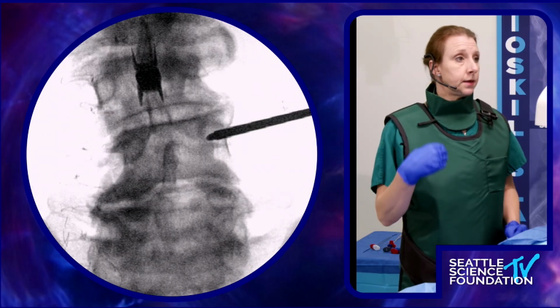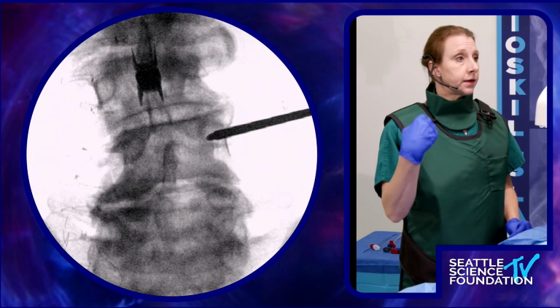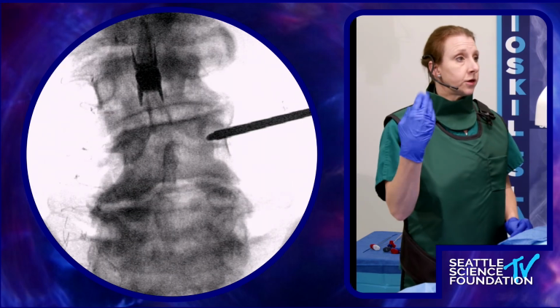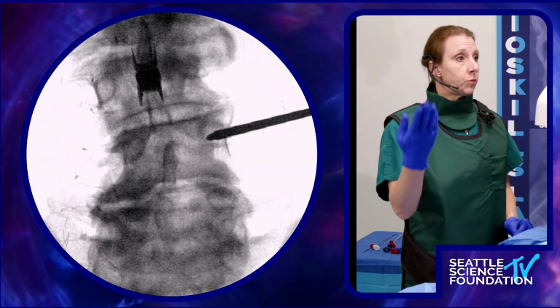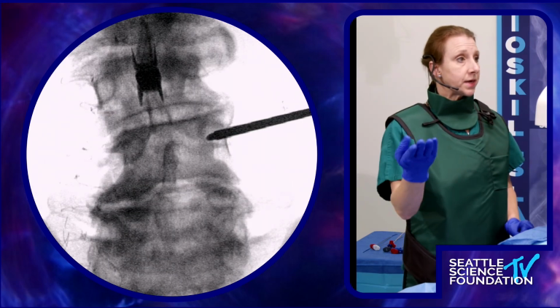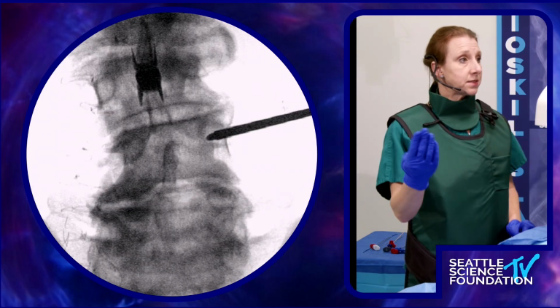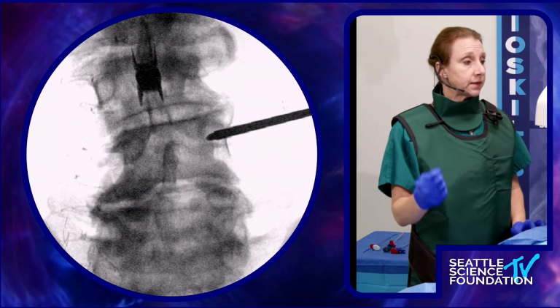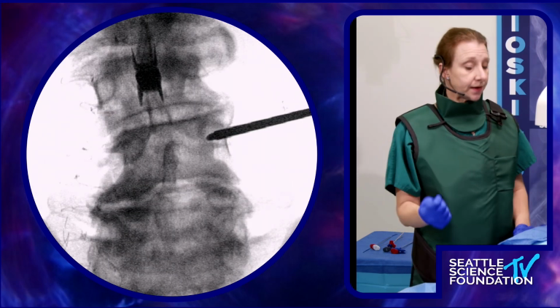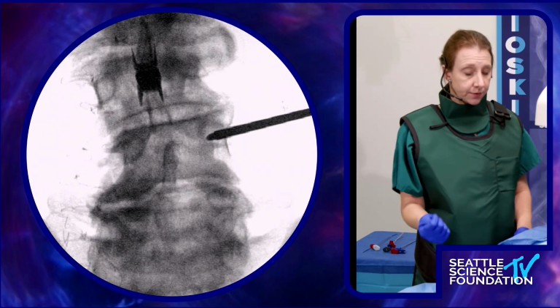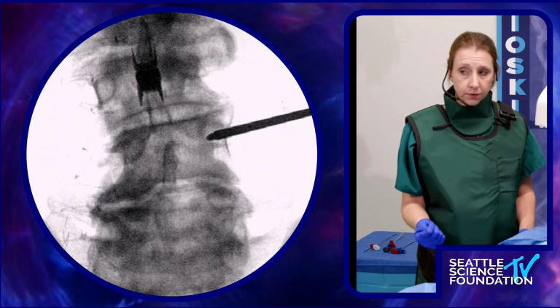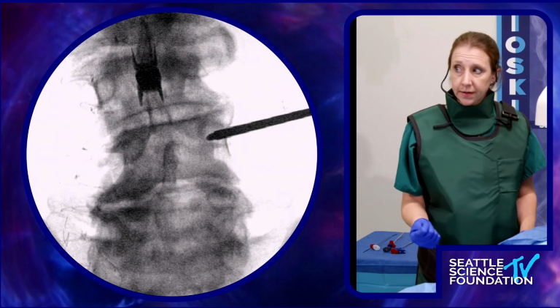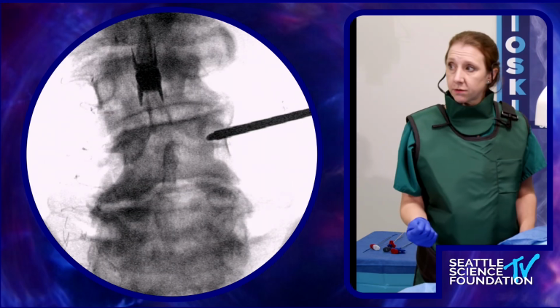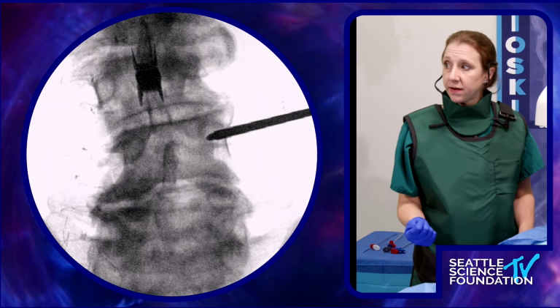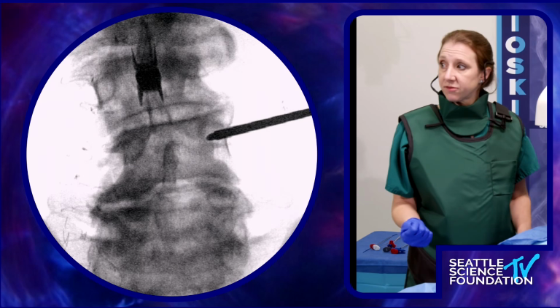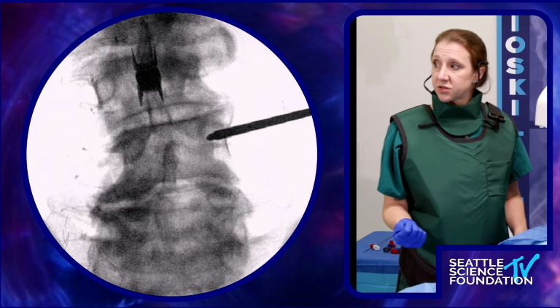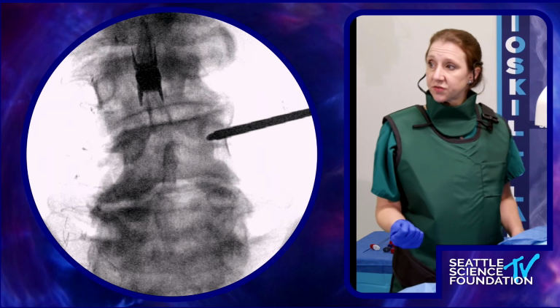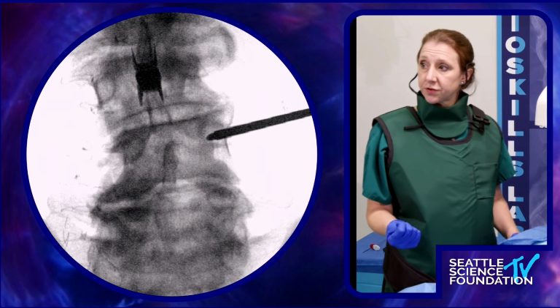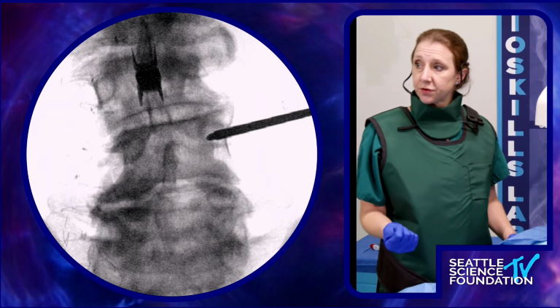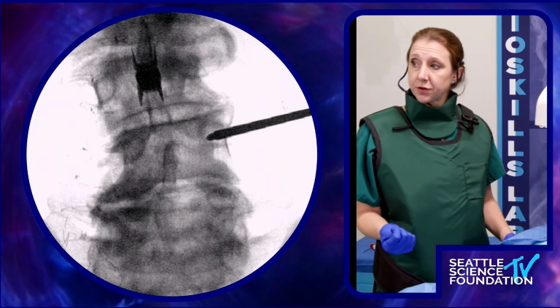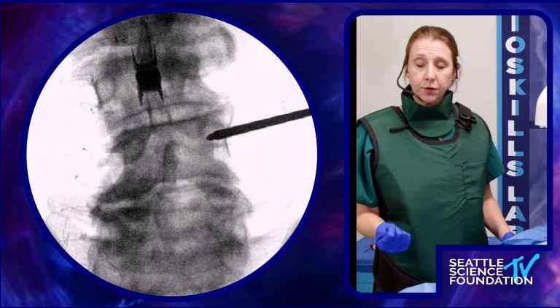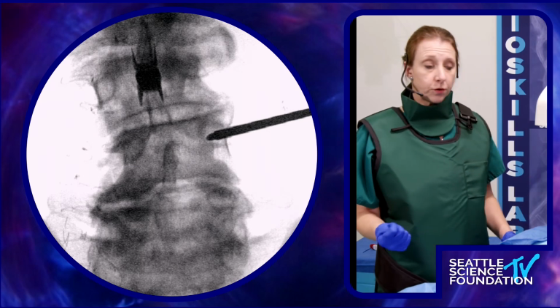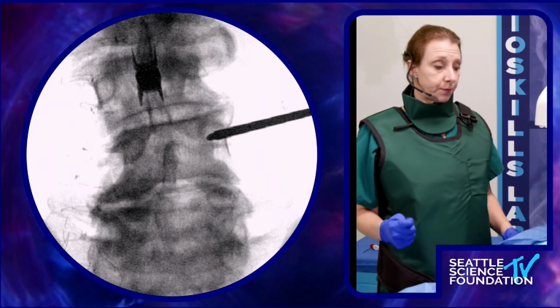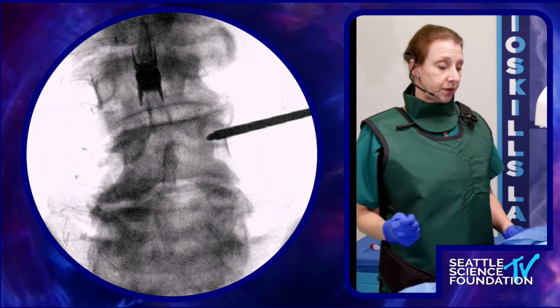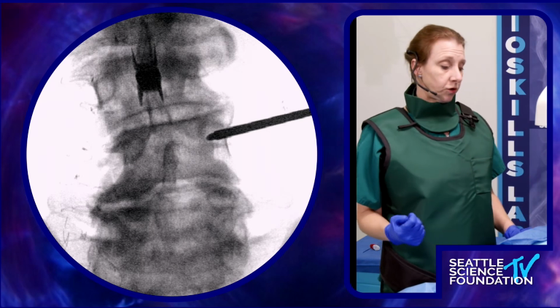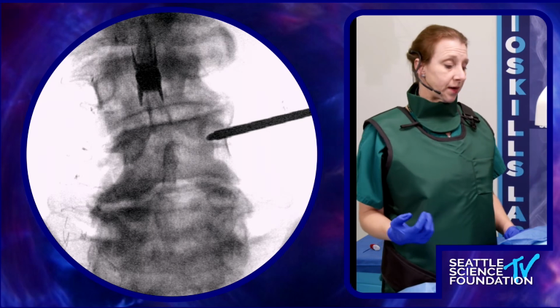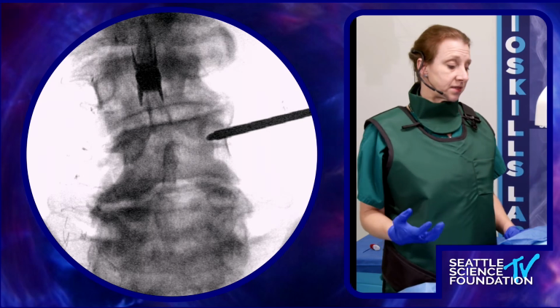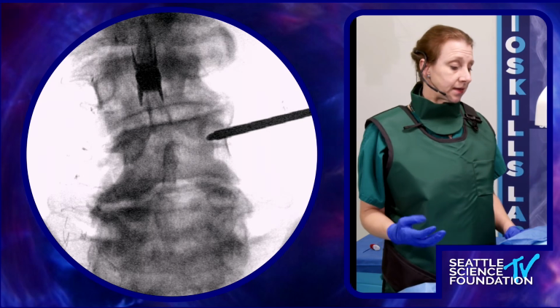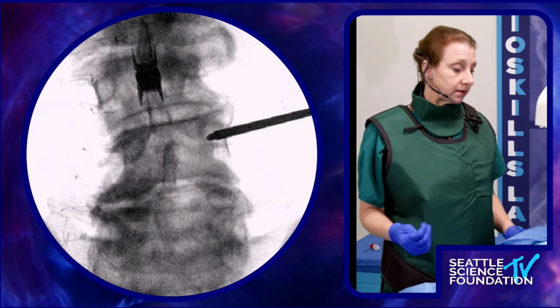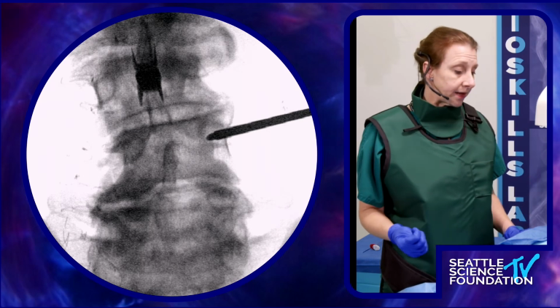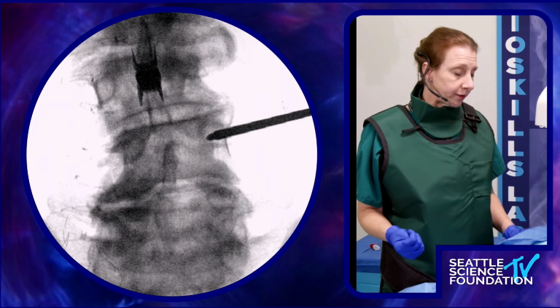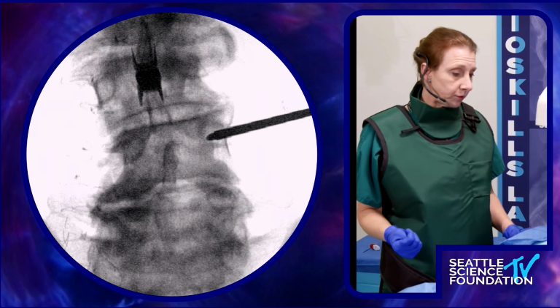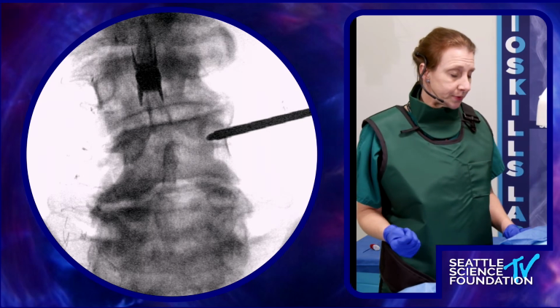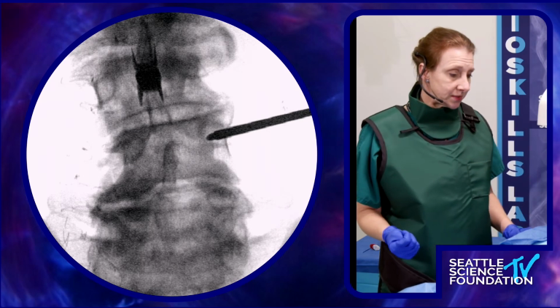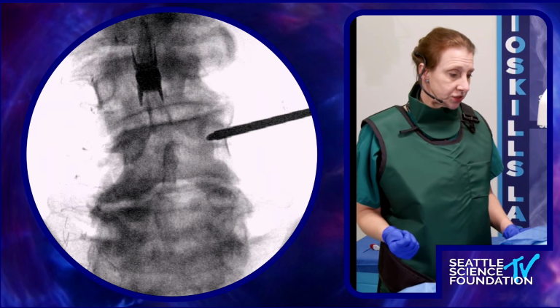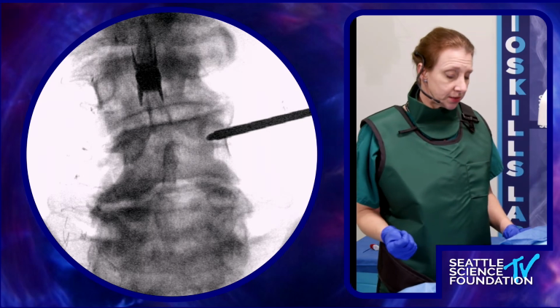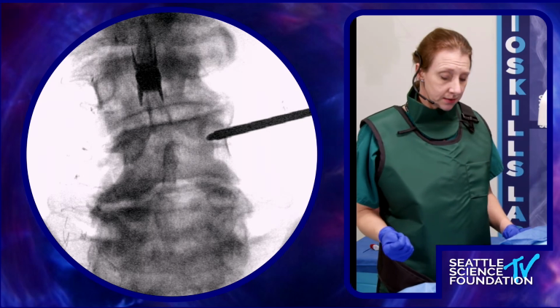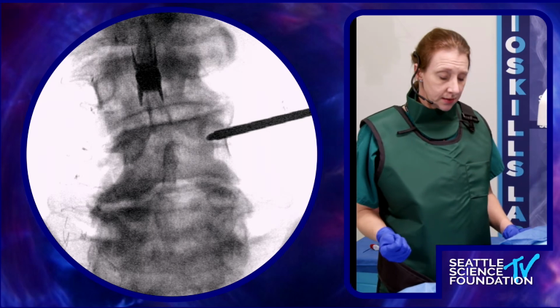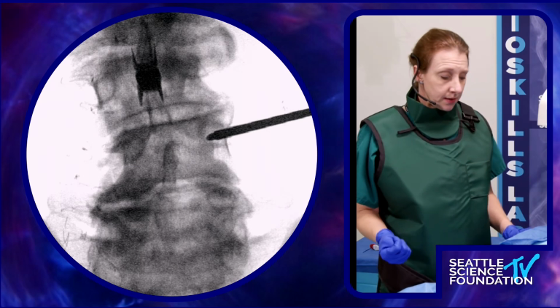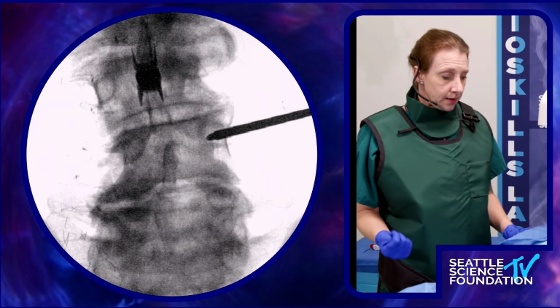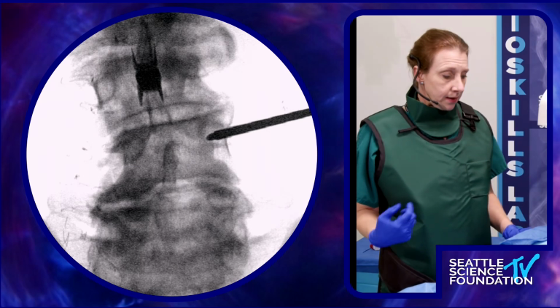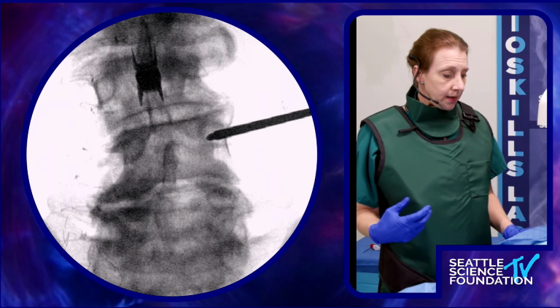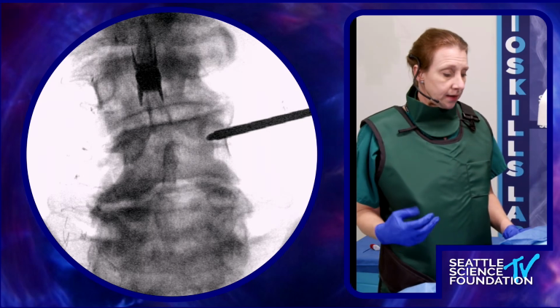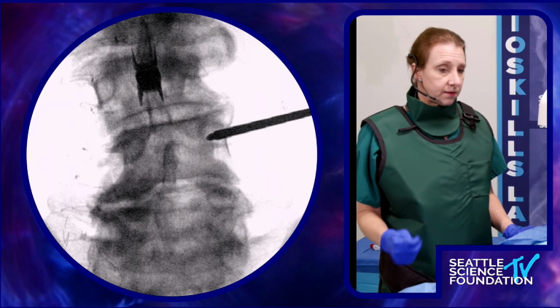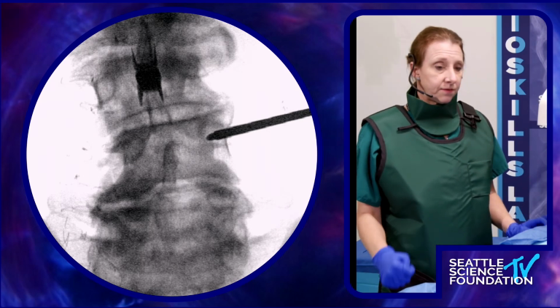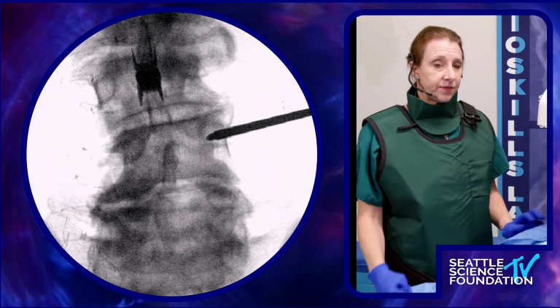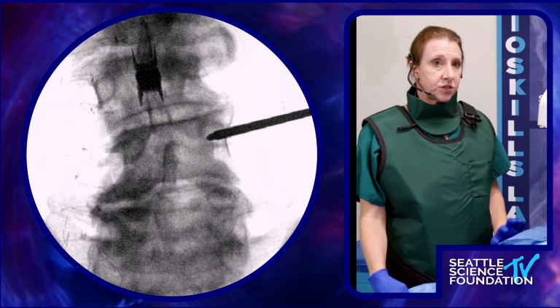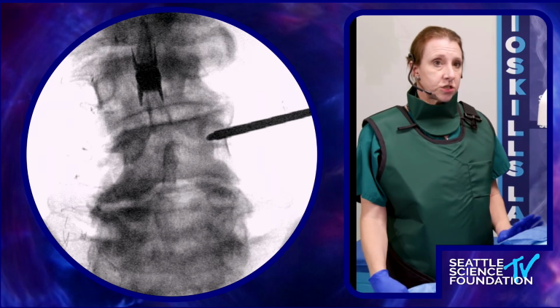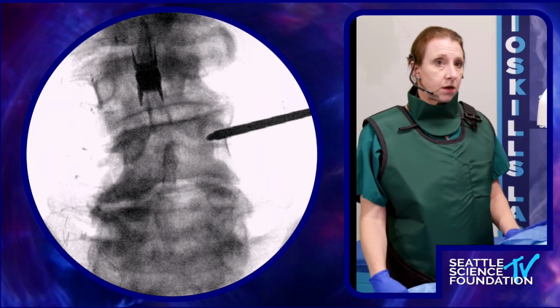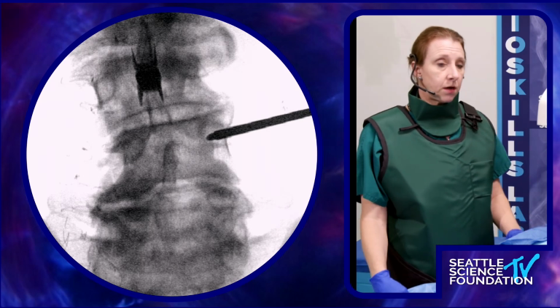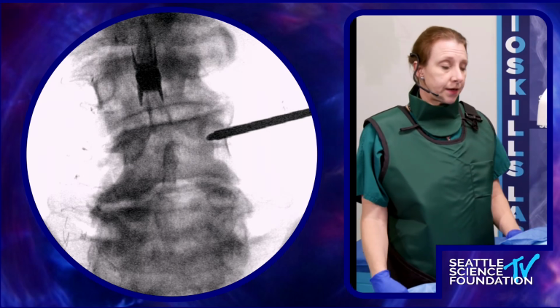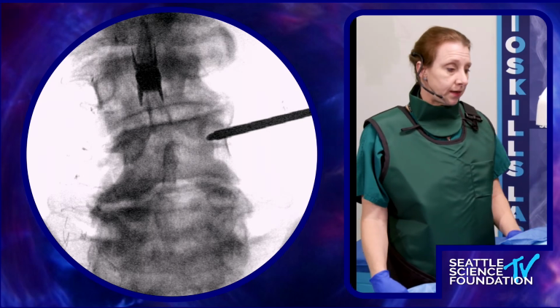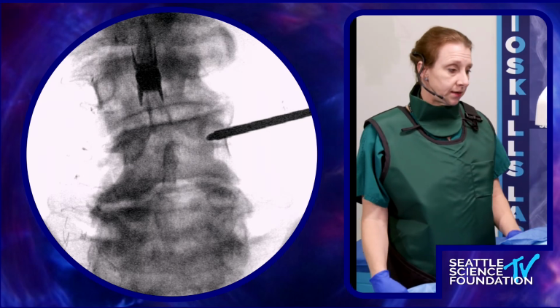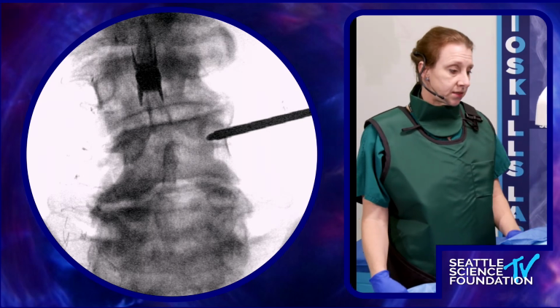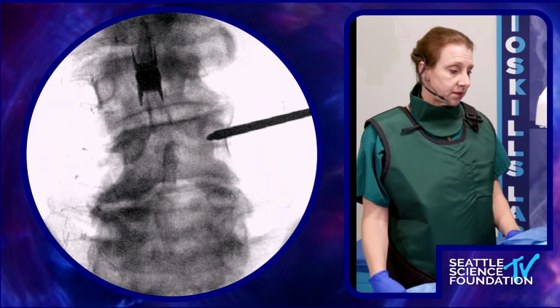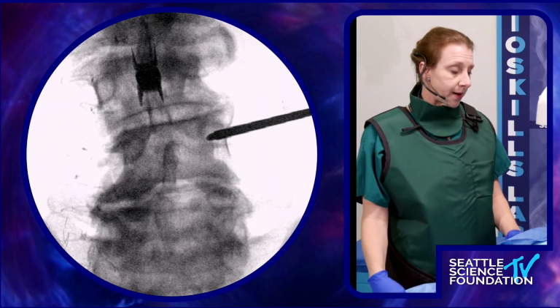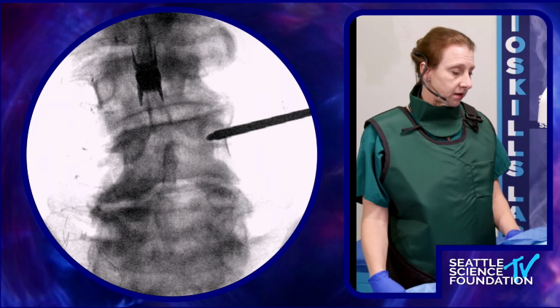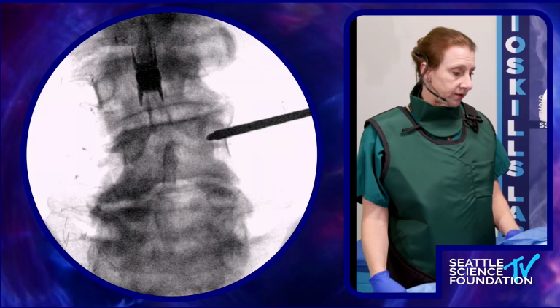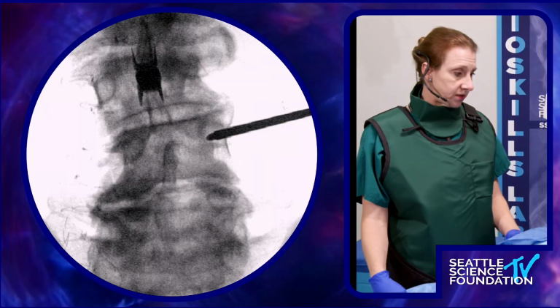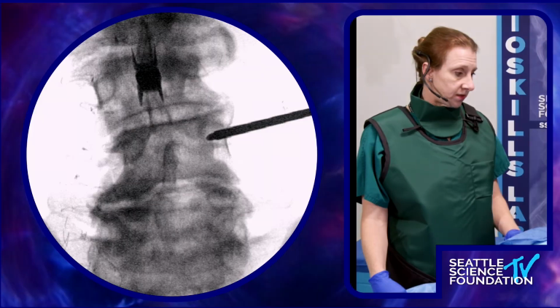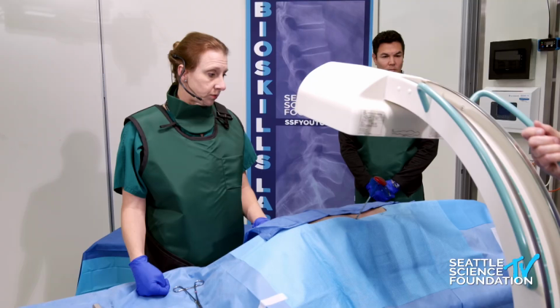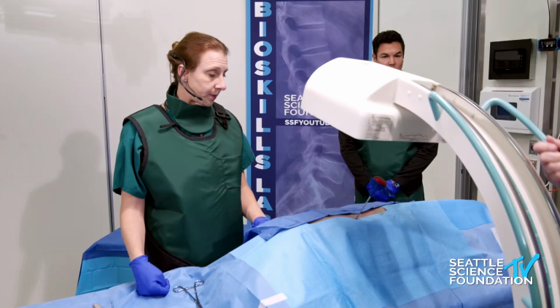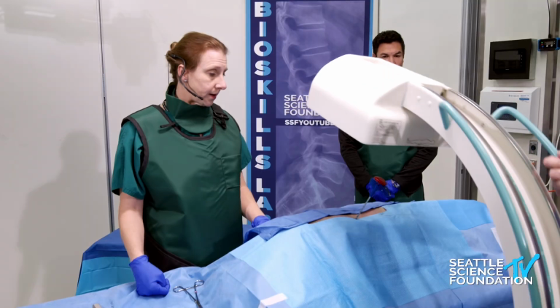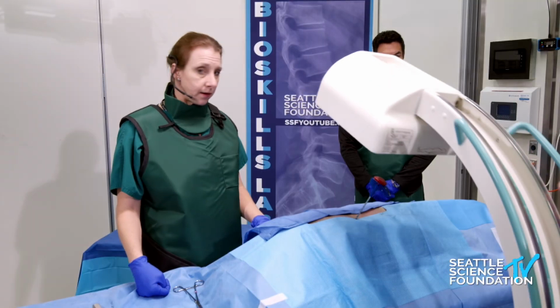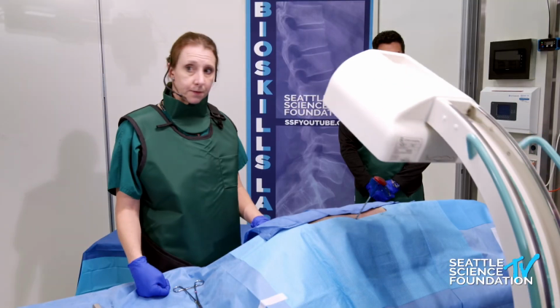I'm going to go back to lateral. I don't have much further to go, and I'm going to finish on into the back of the vertebral body.